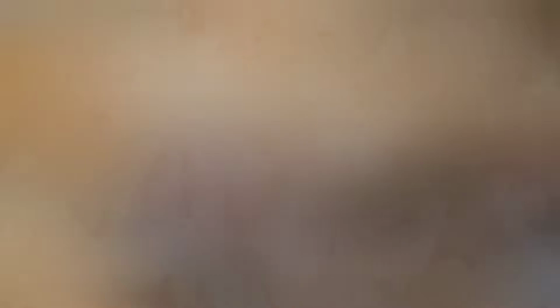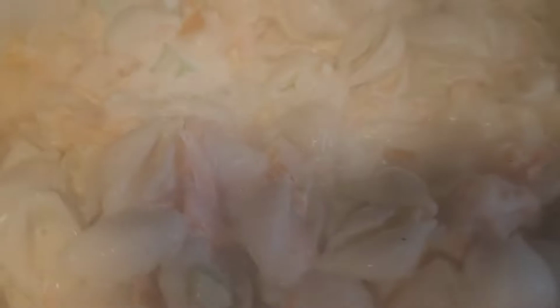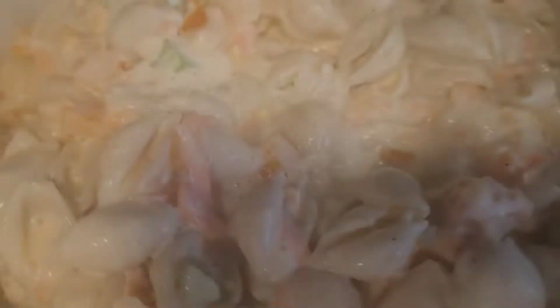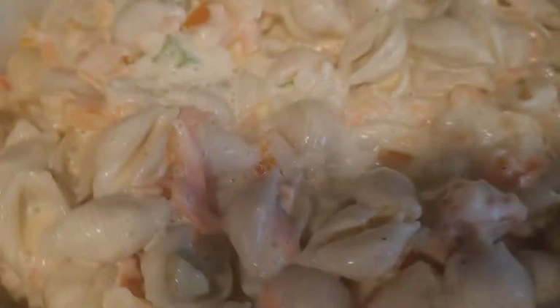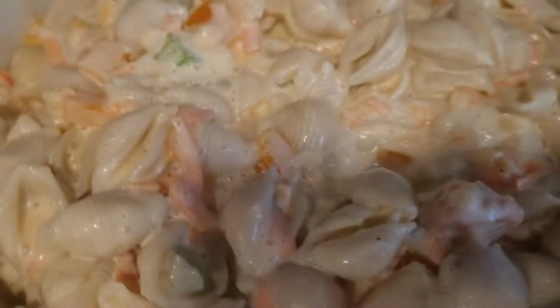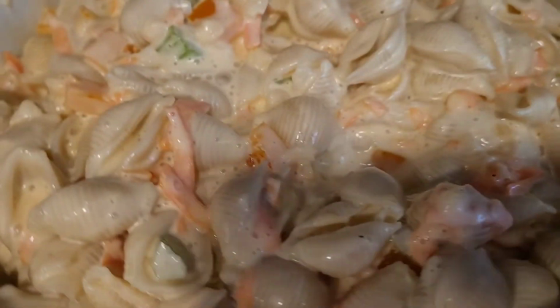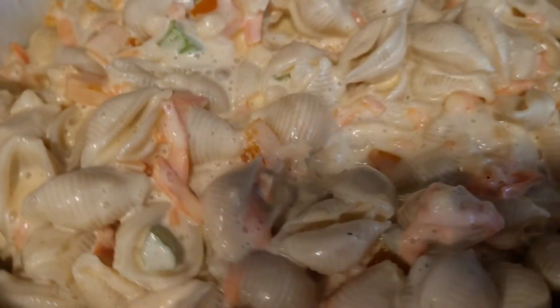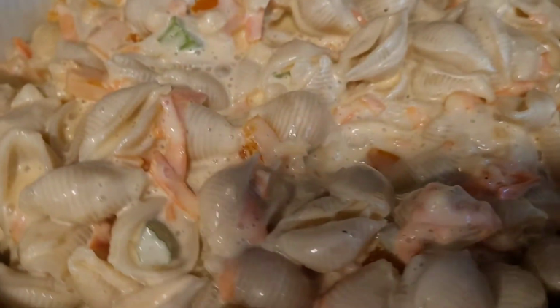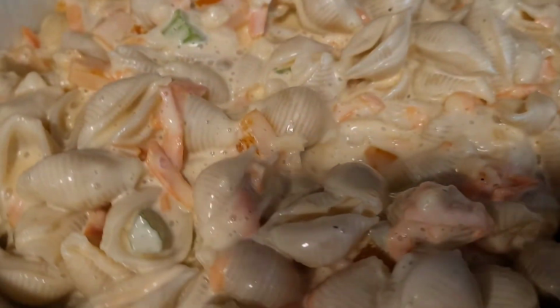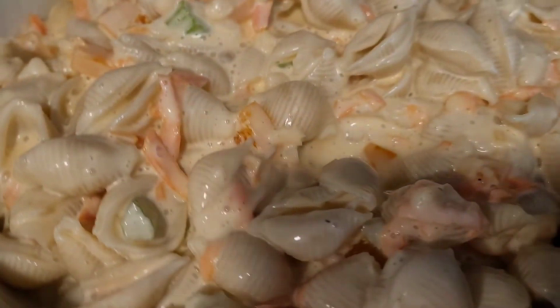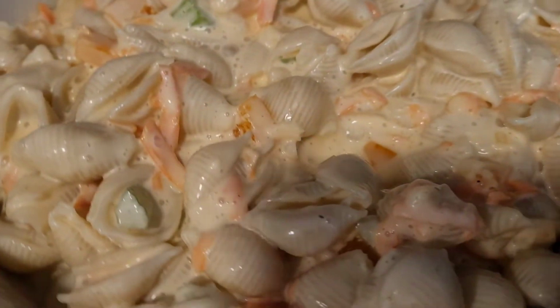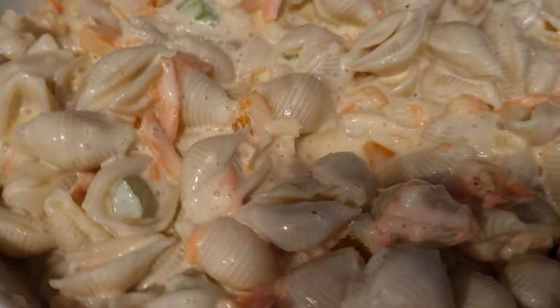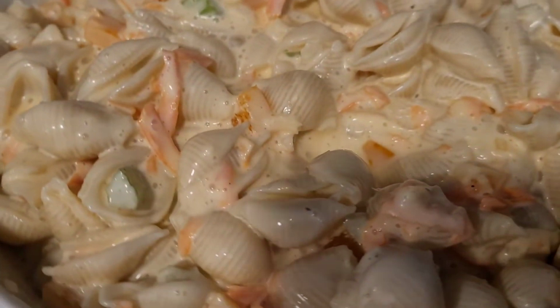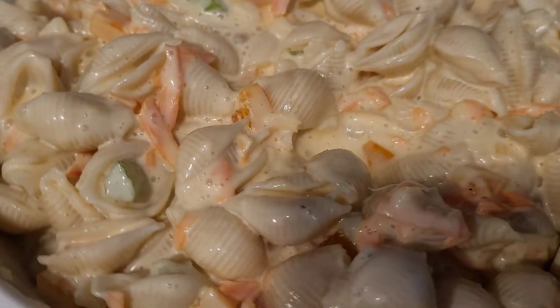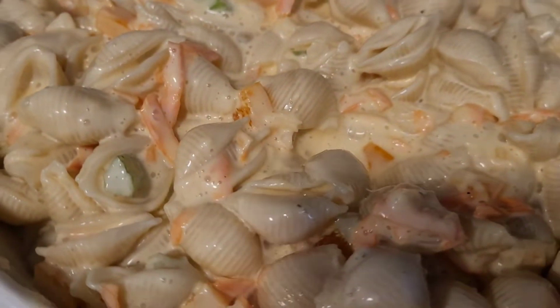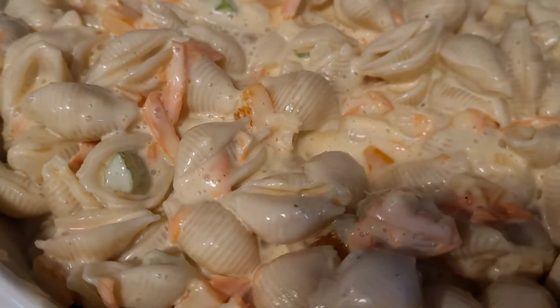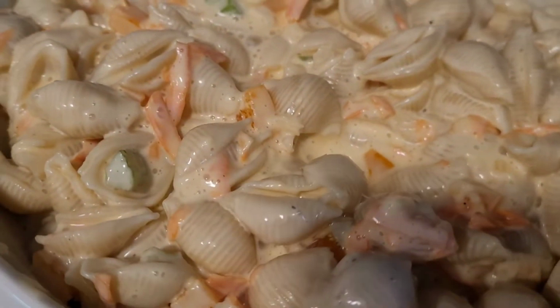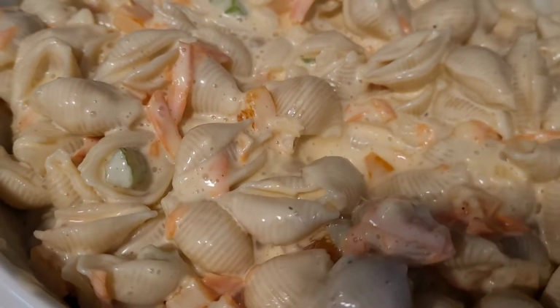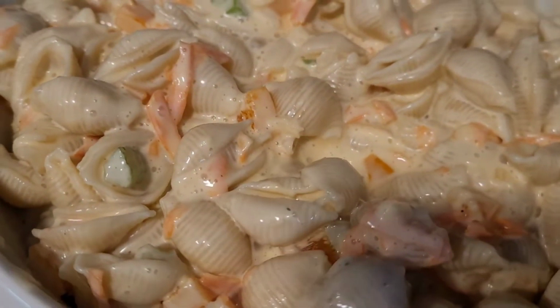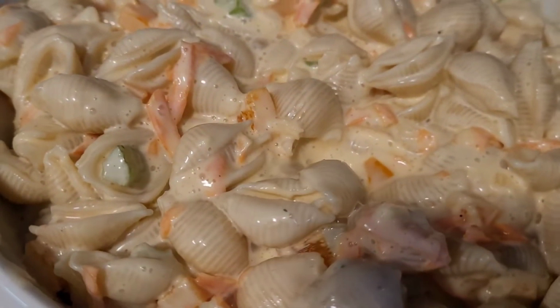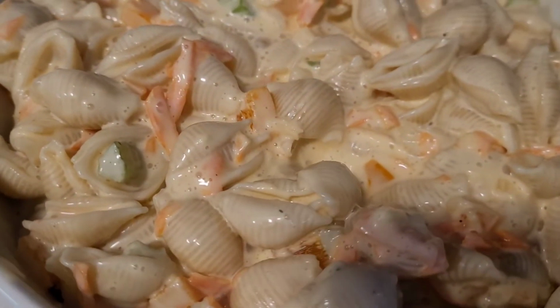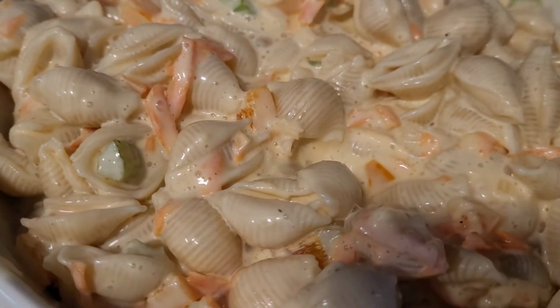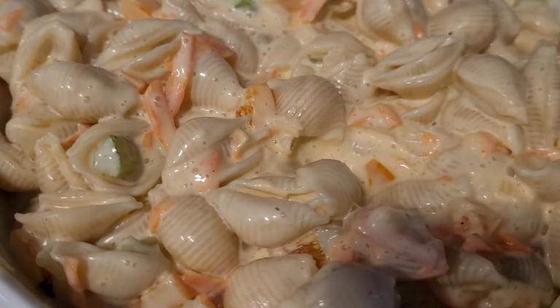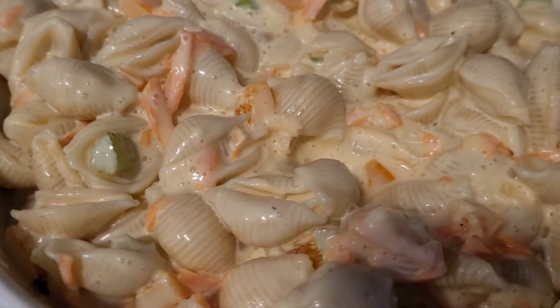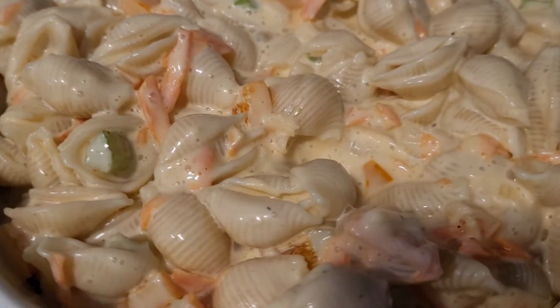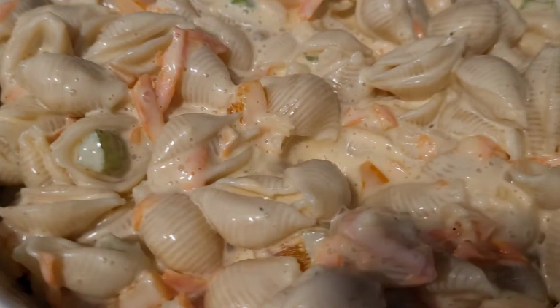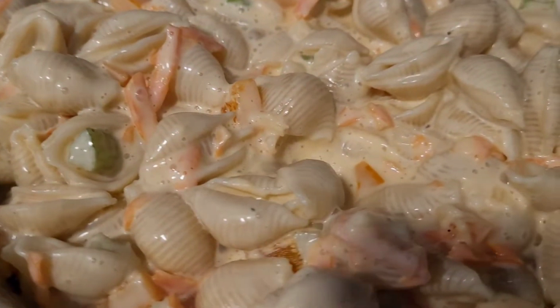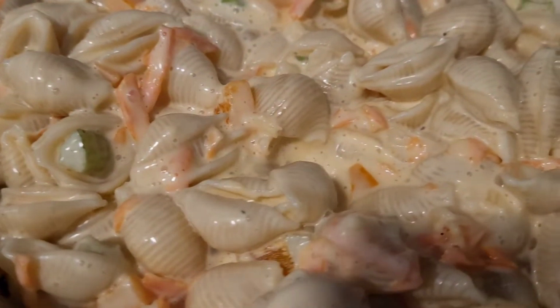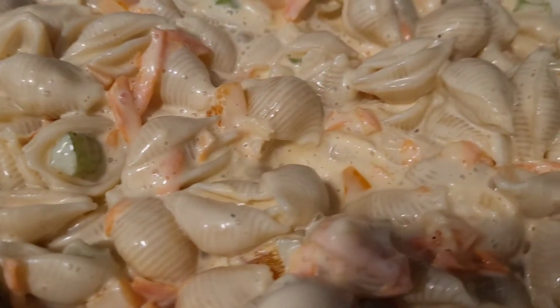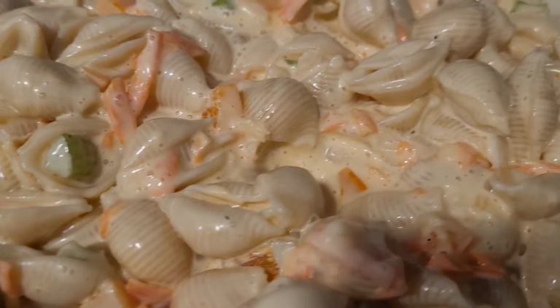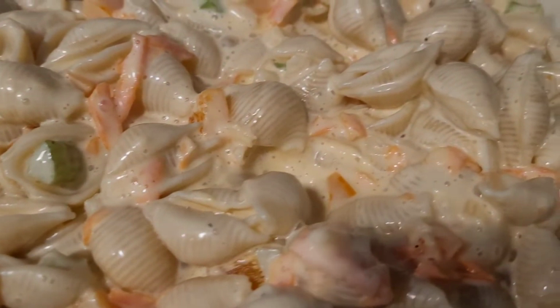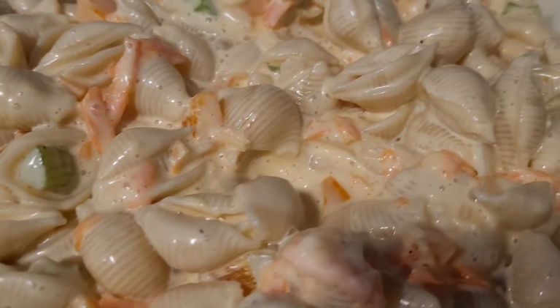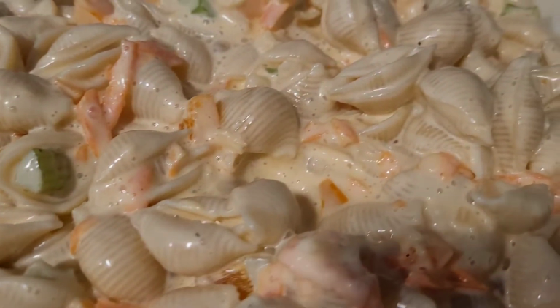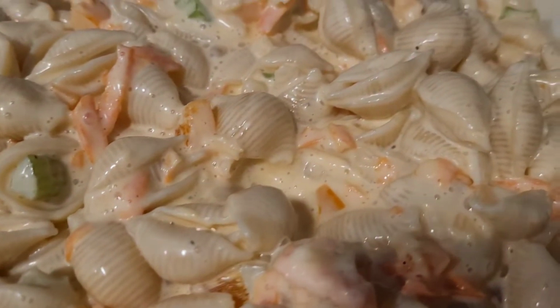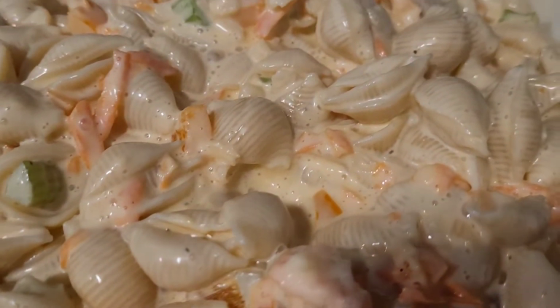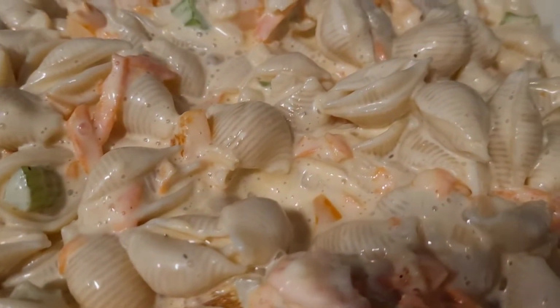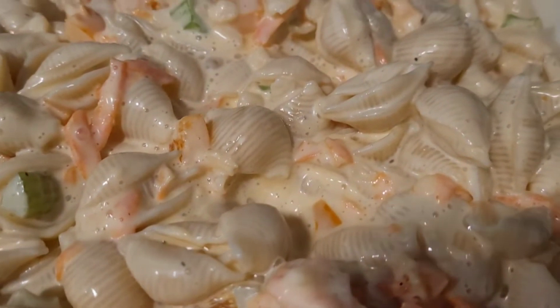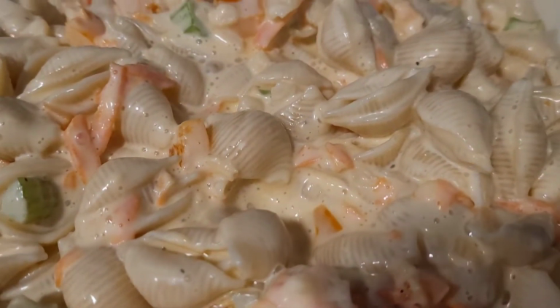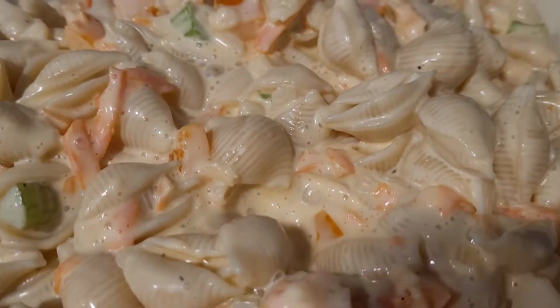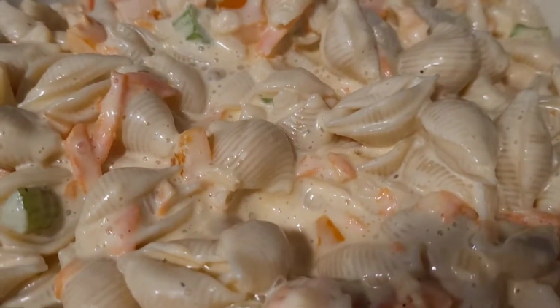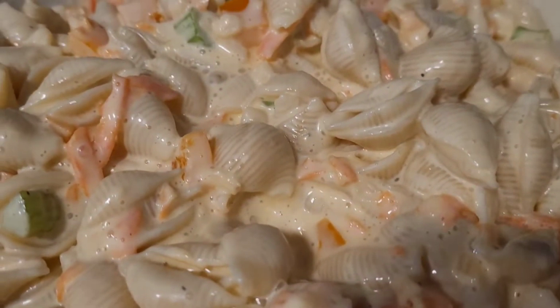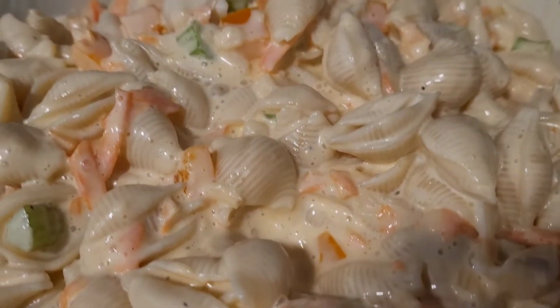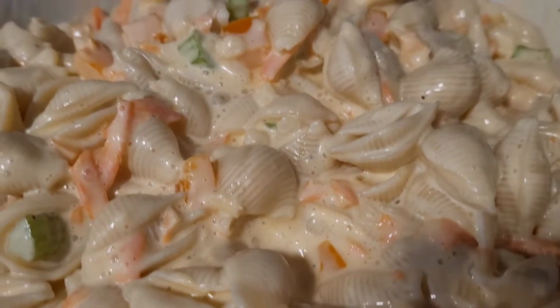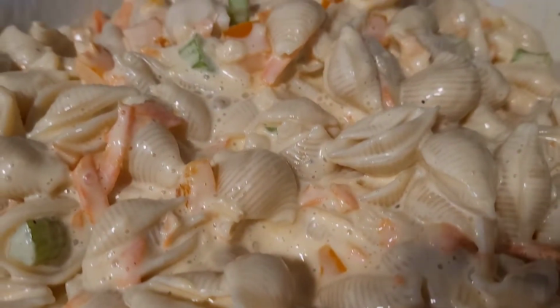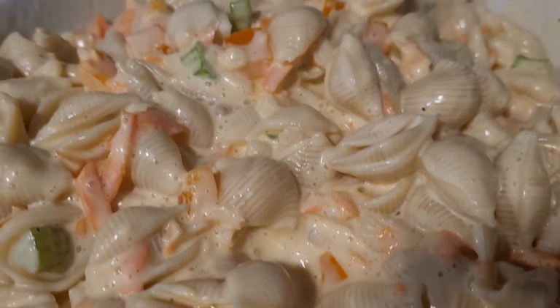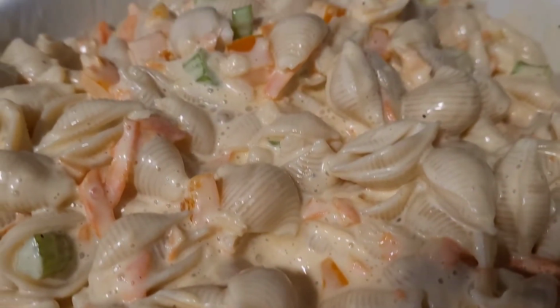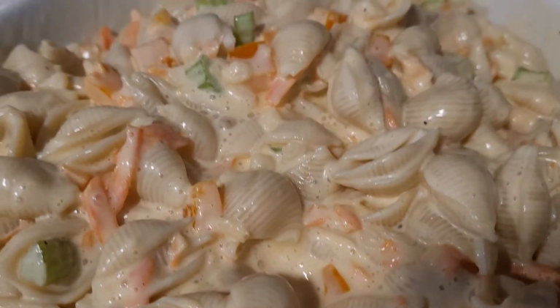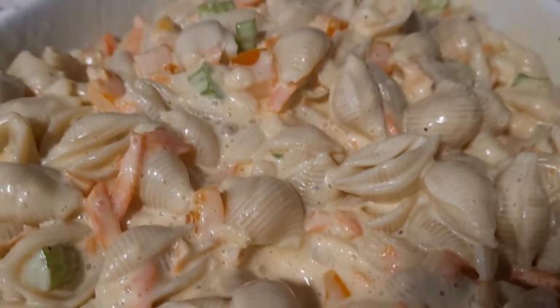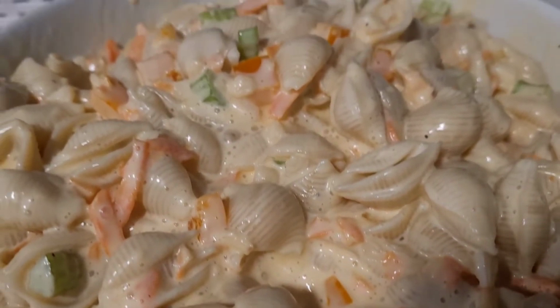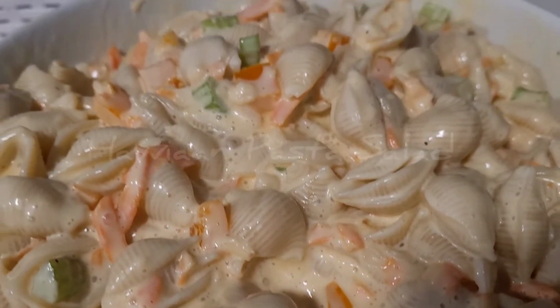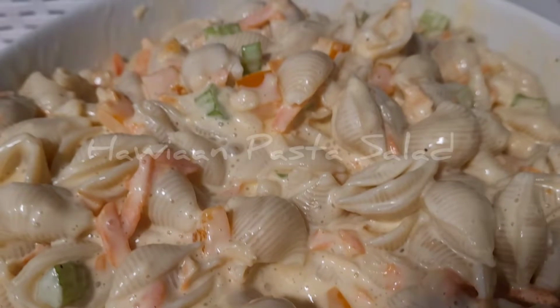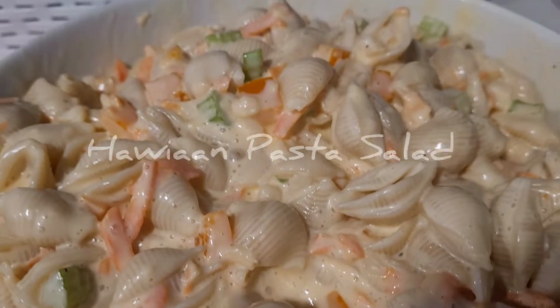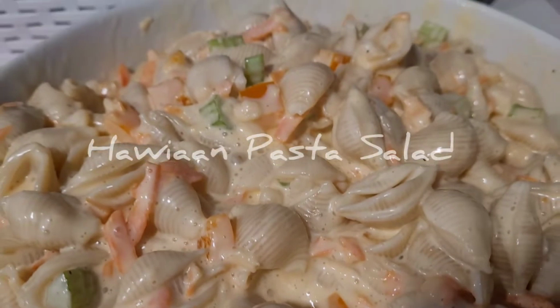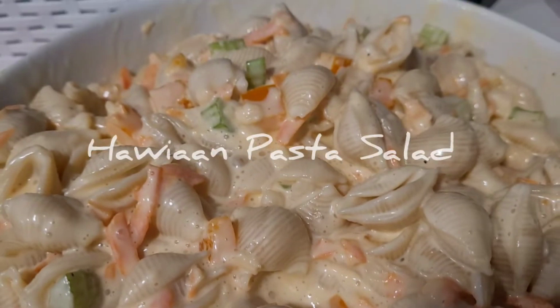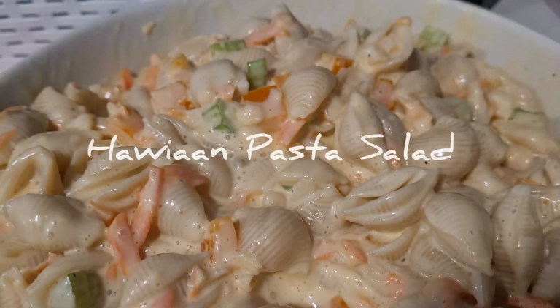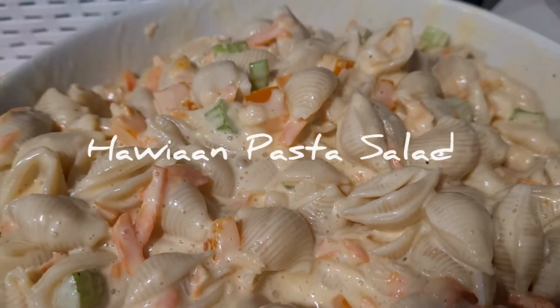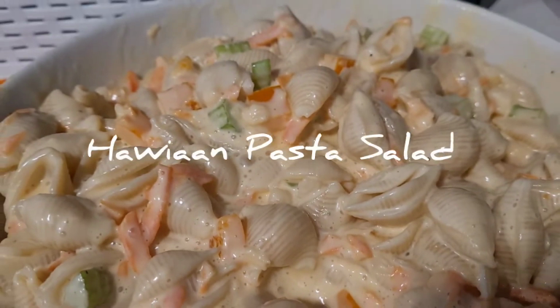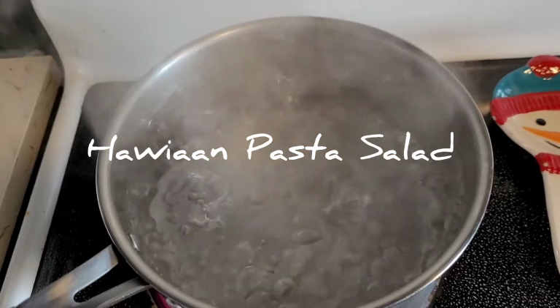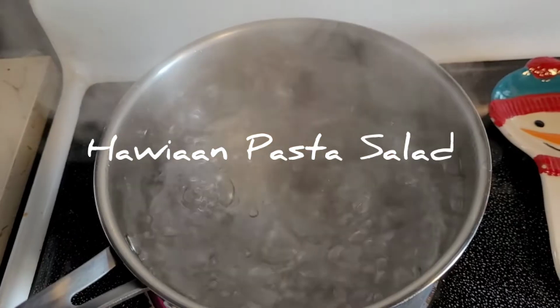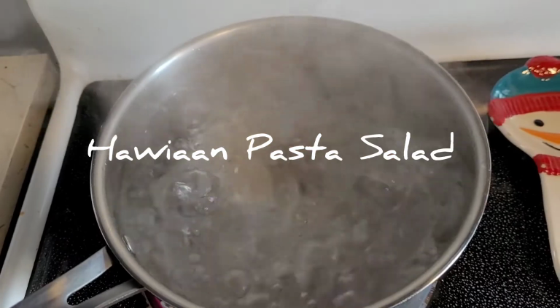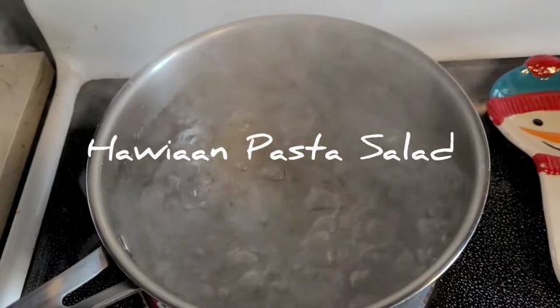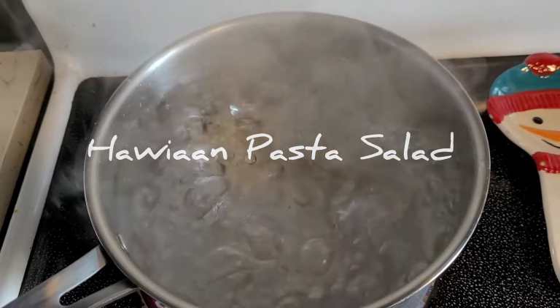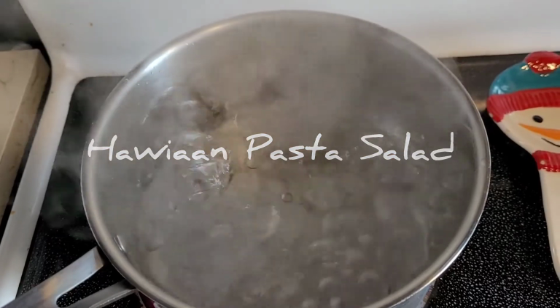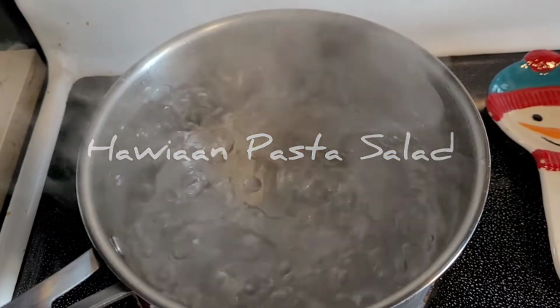Hello and welcome to The Happy Homemaker. Today I'm going to show you how to make this Hawaiian pasta salad.